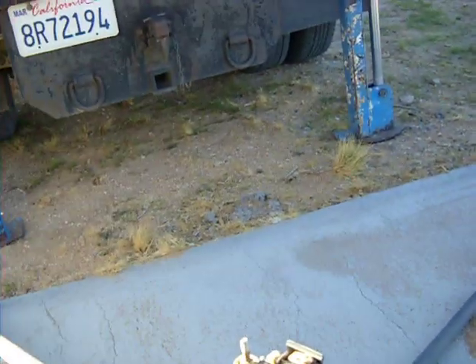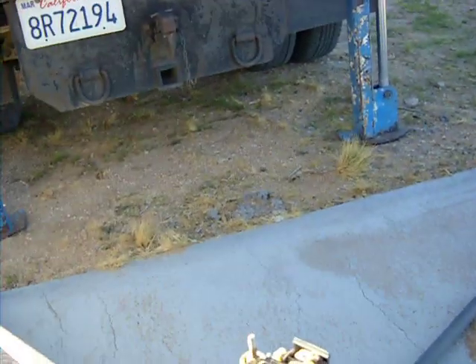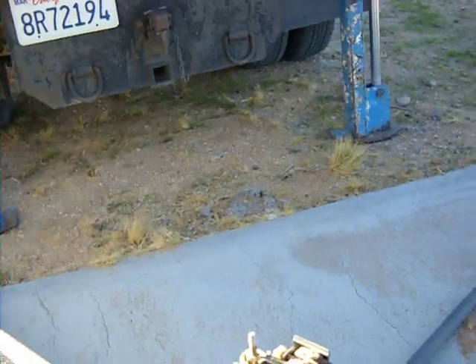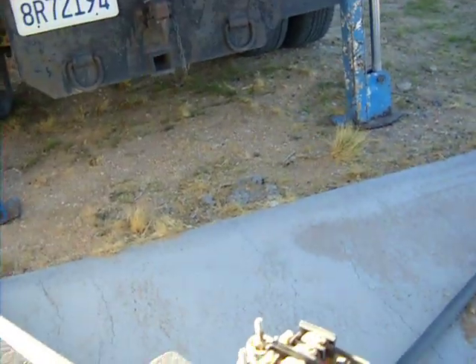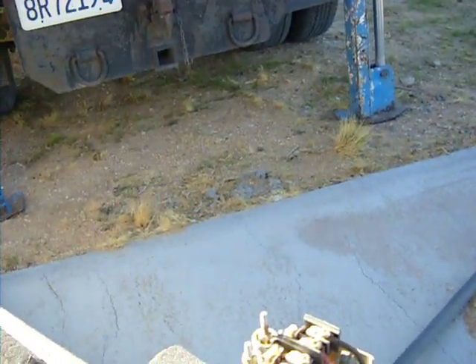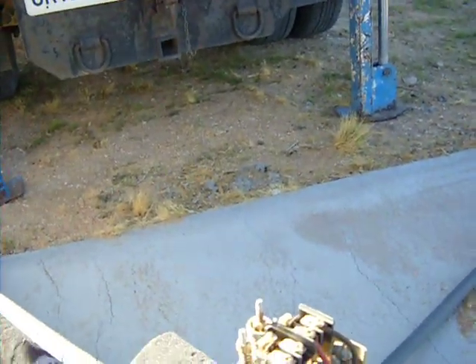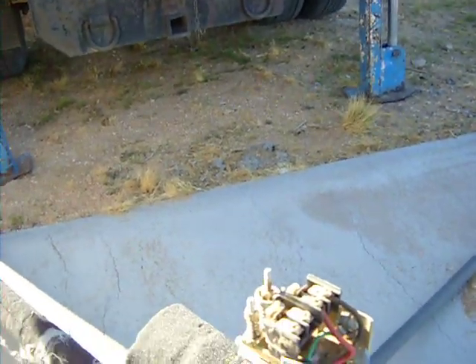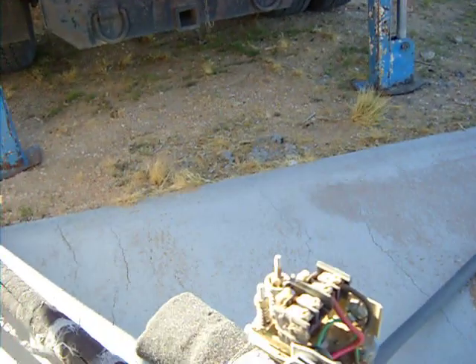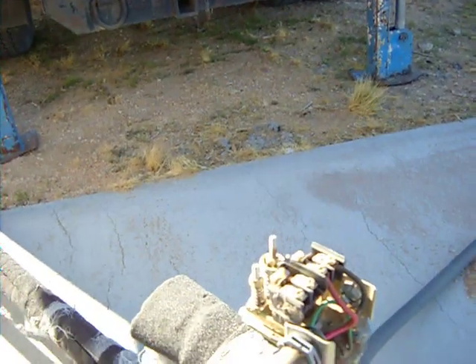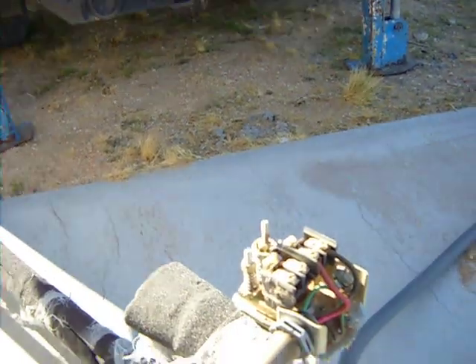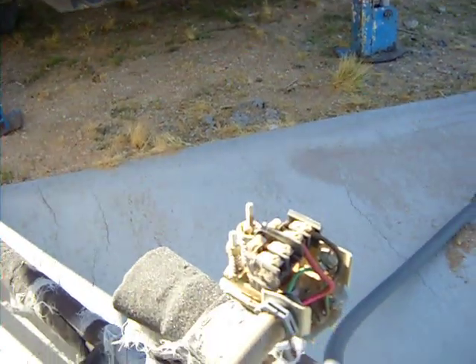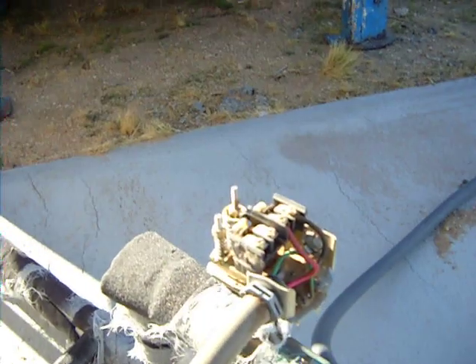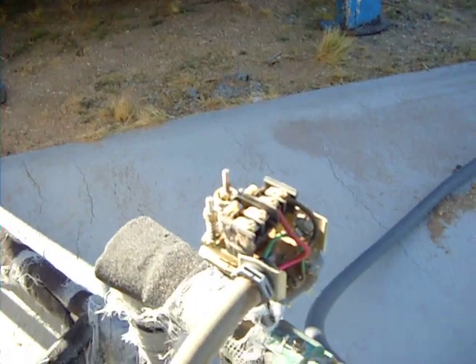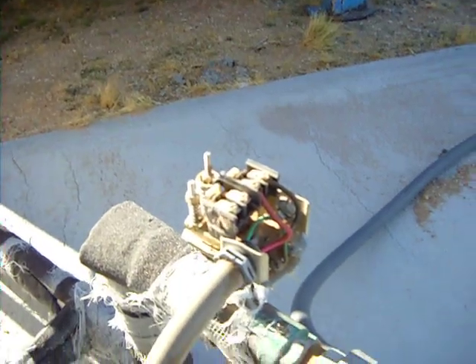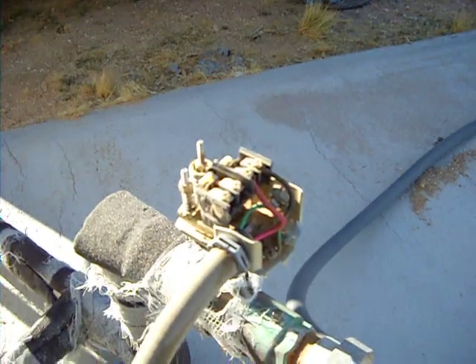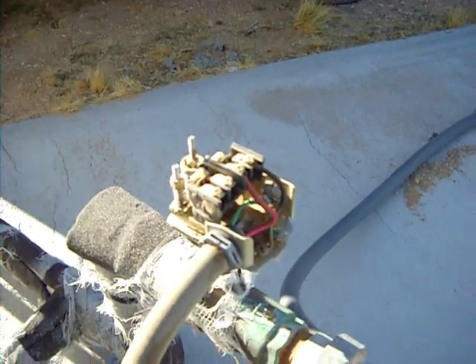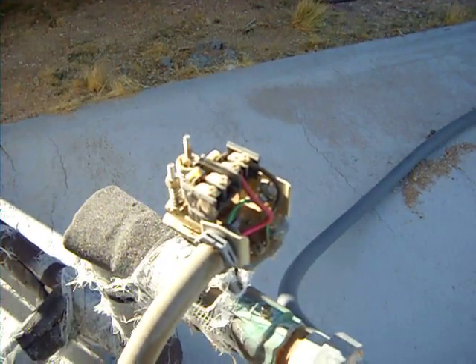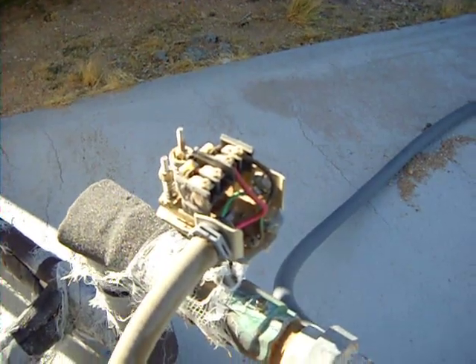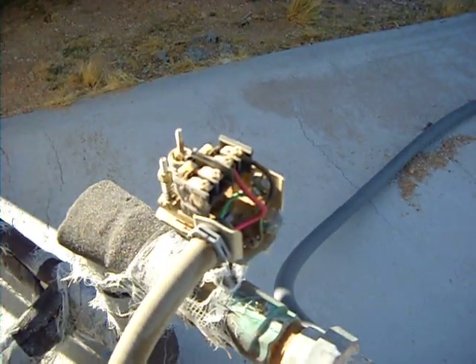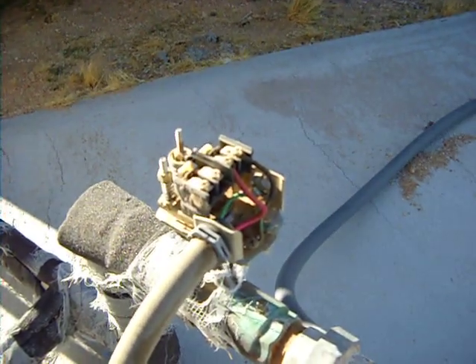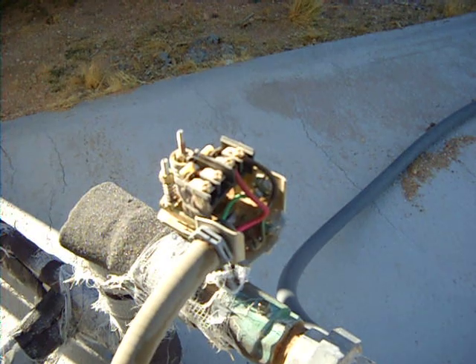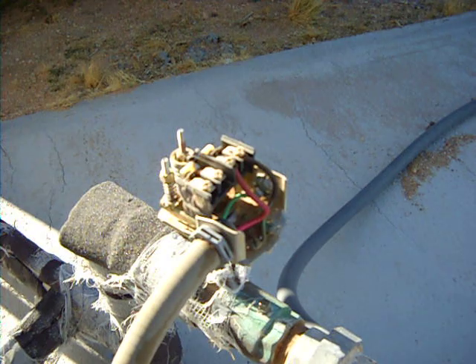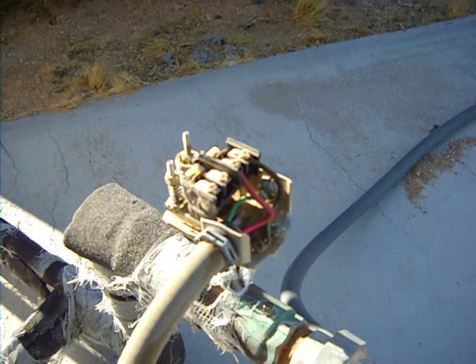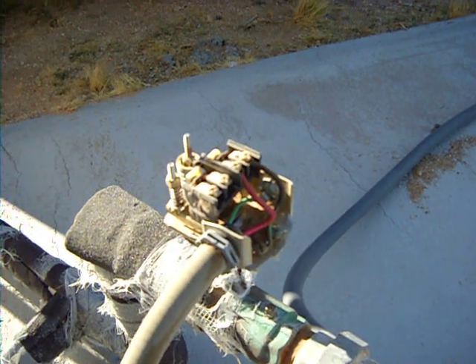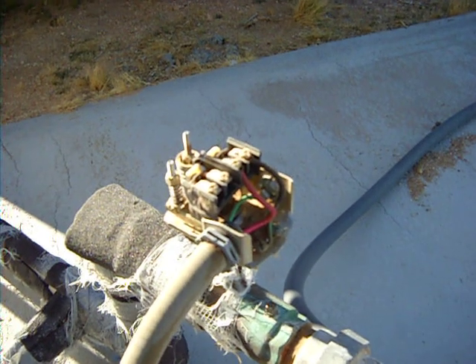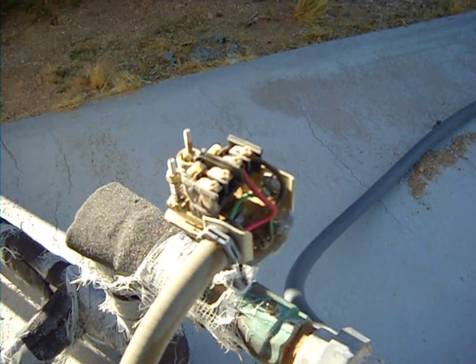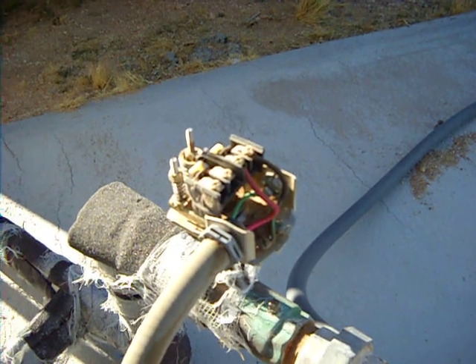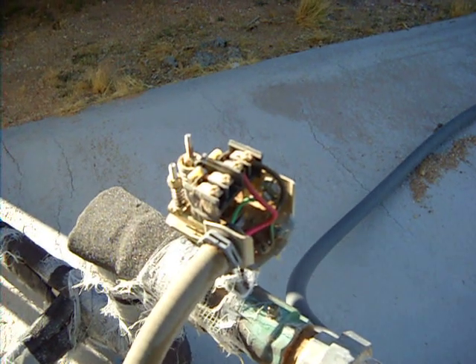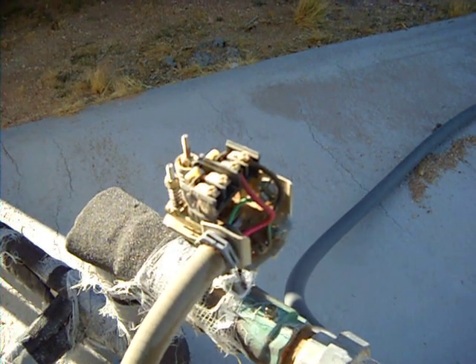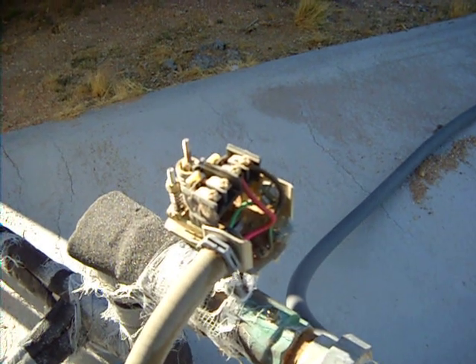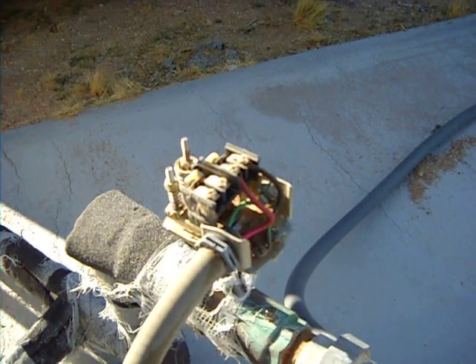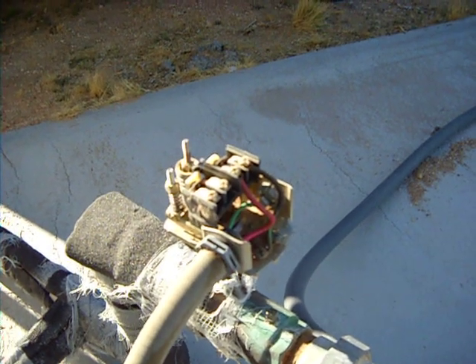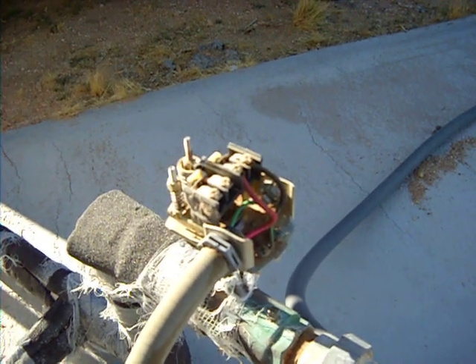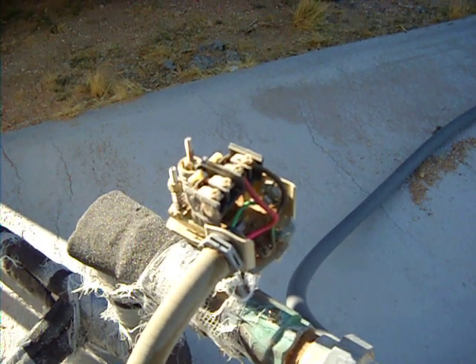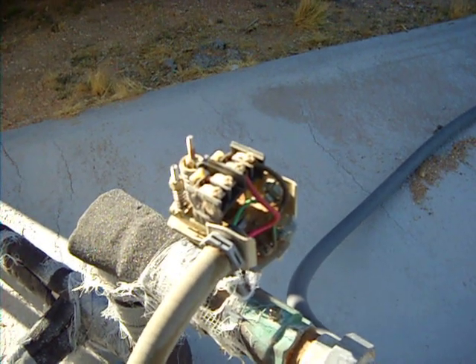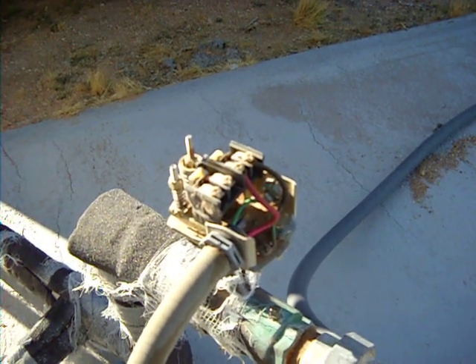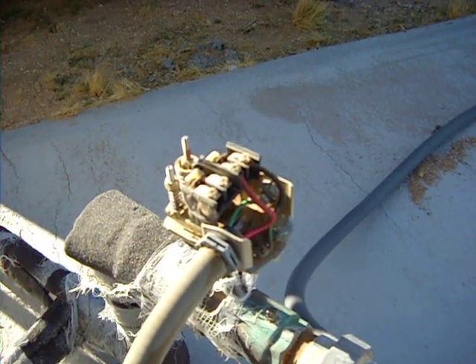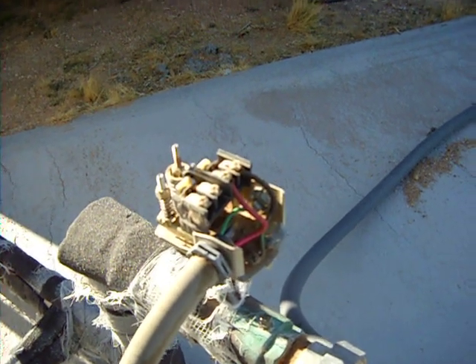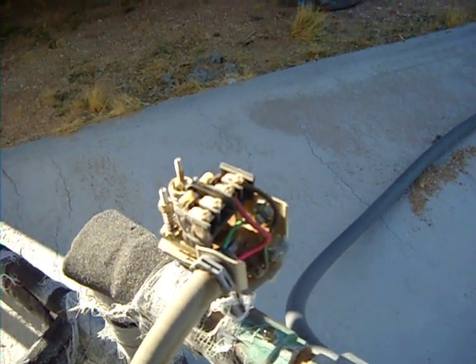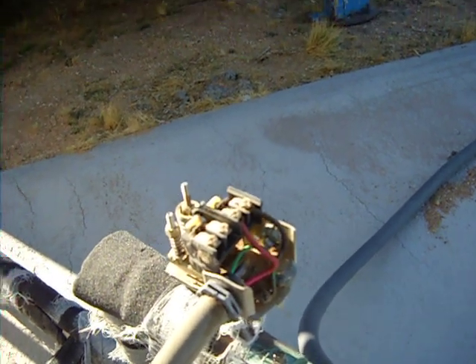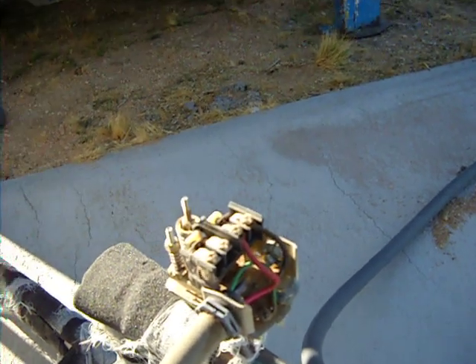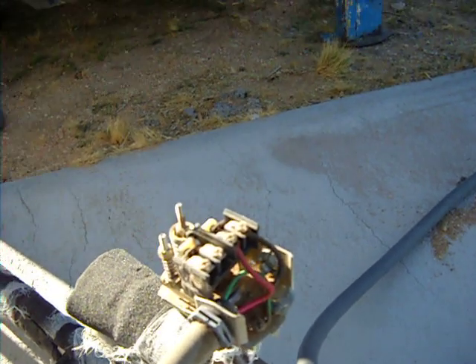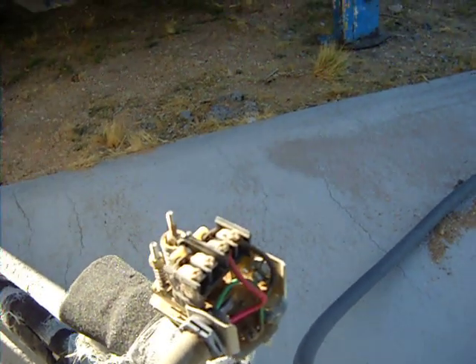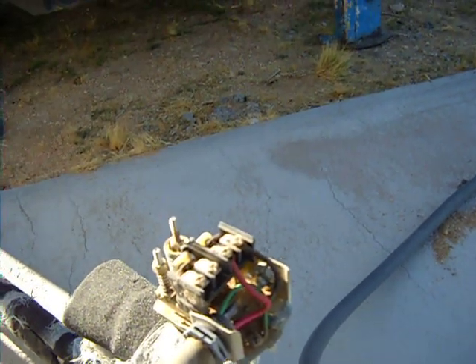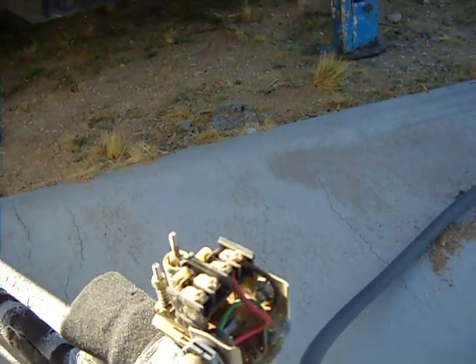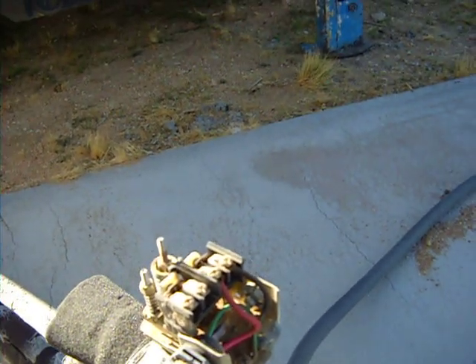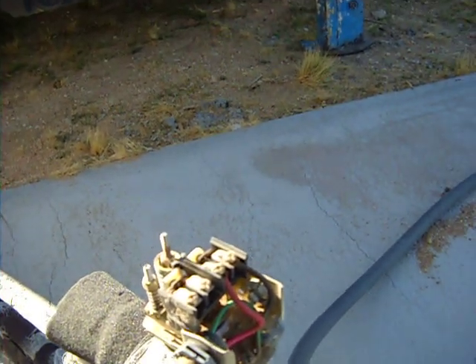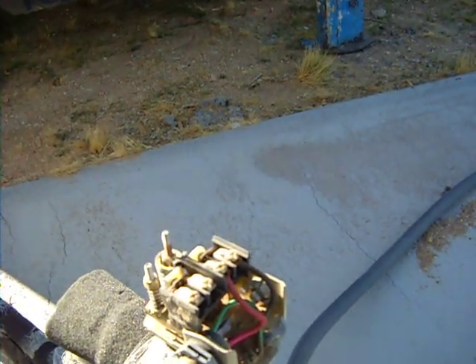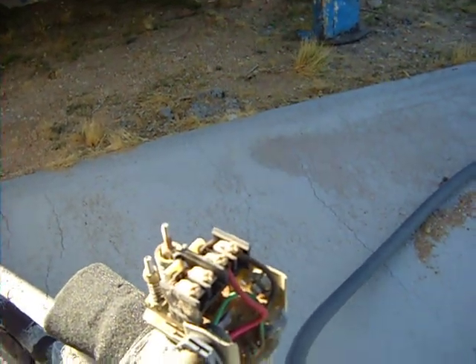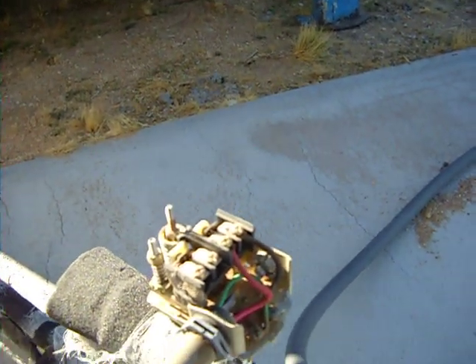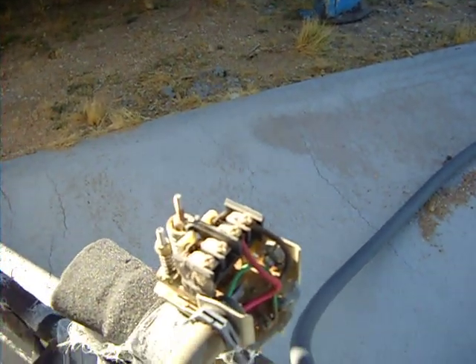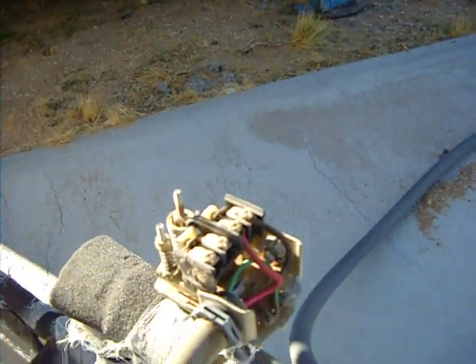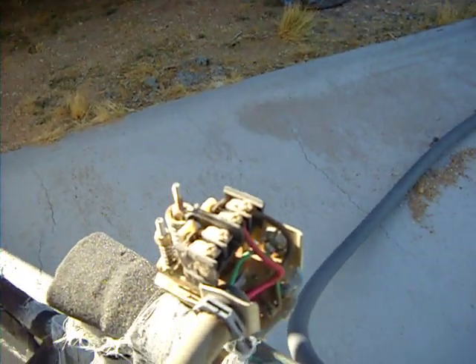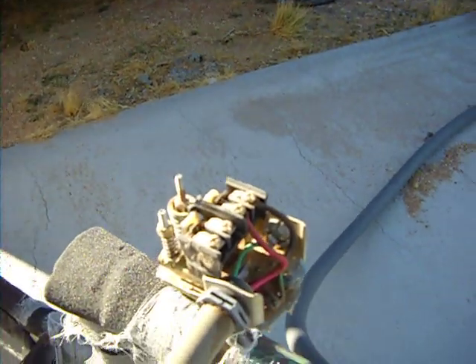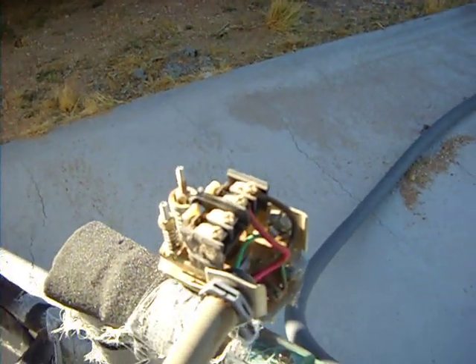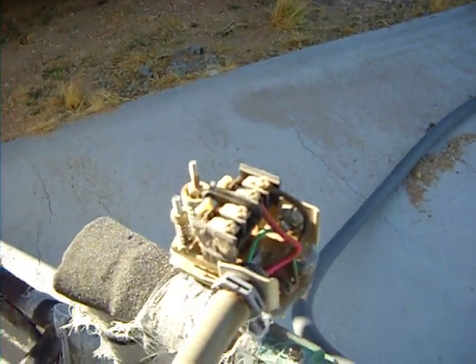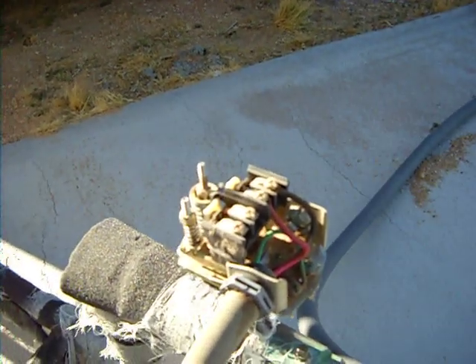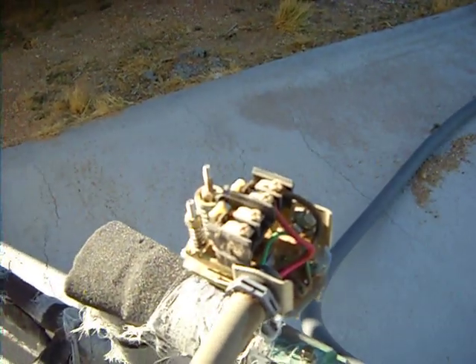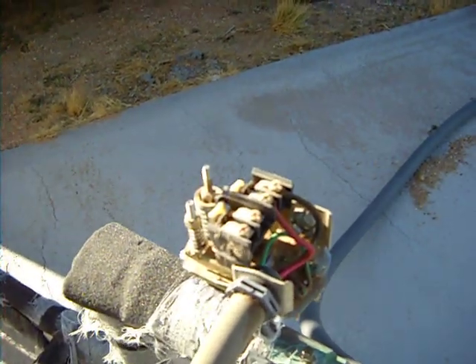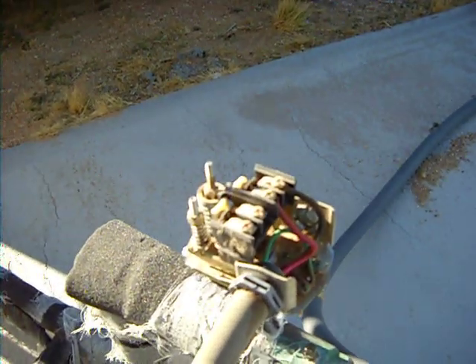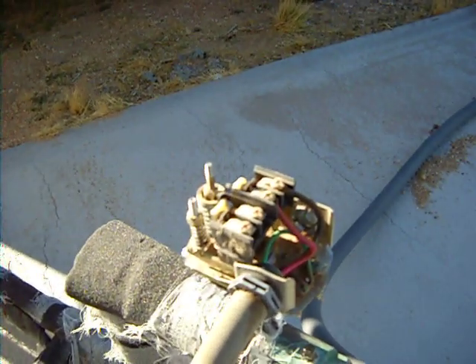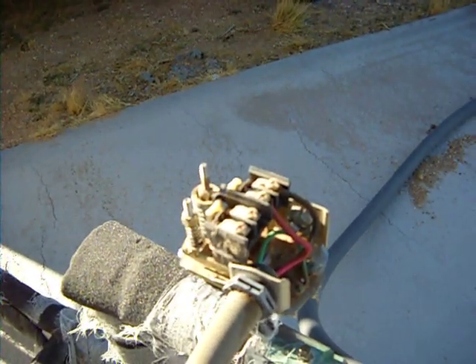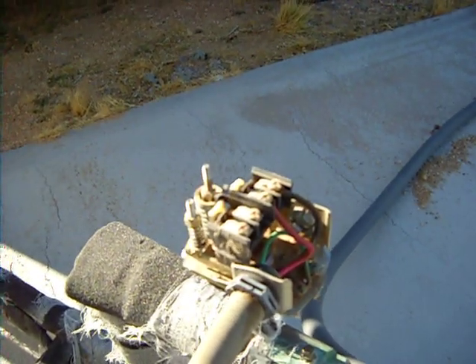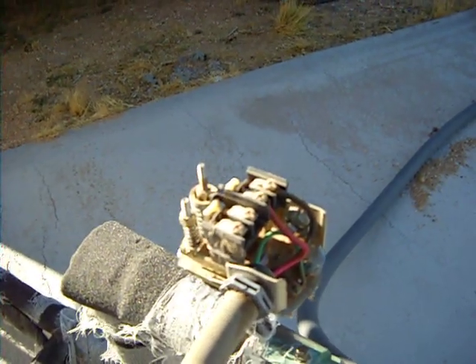Inside the pressure switch is a bunch of wires and it's 230 volts. So unless you really know what you're doing, don't open it.